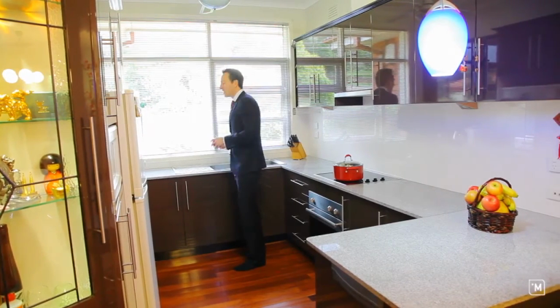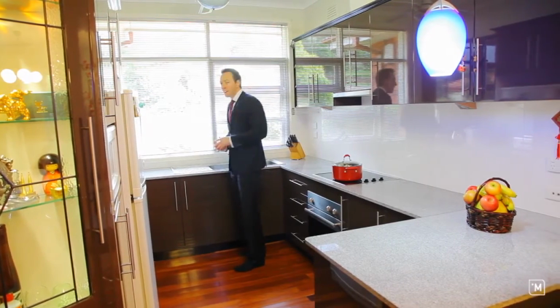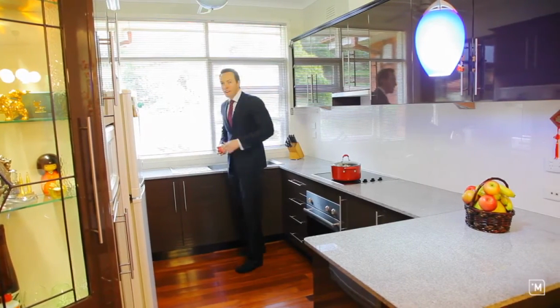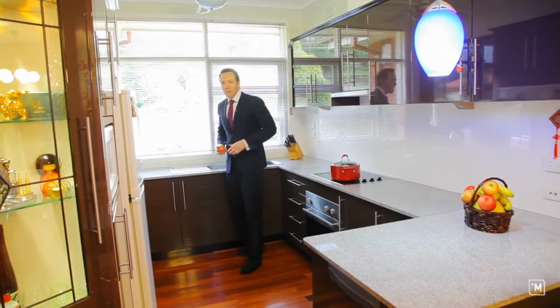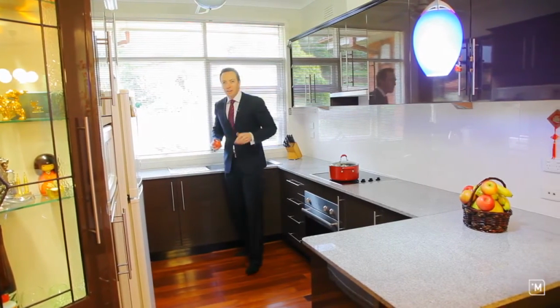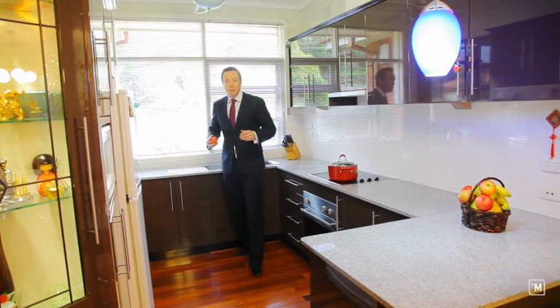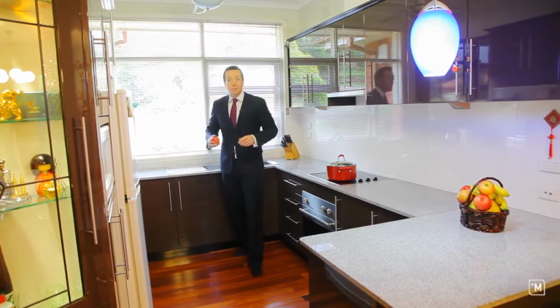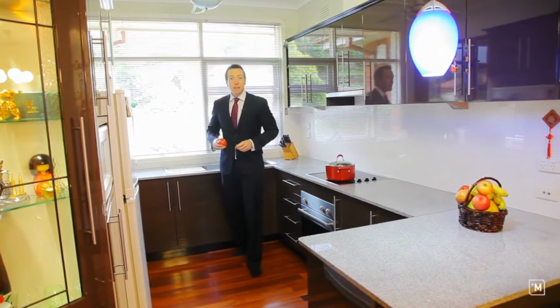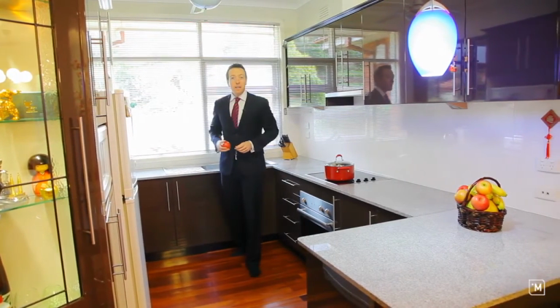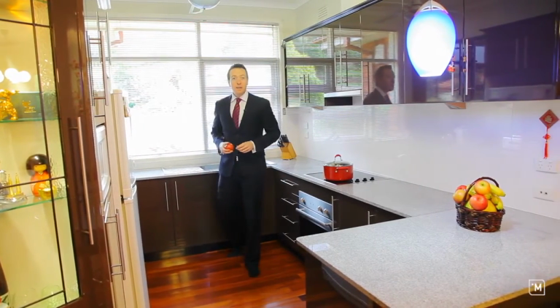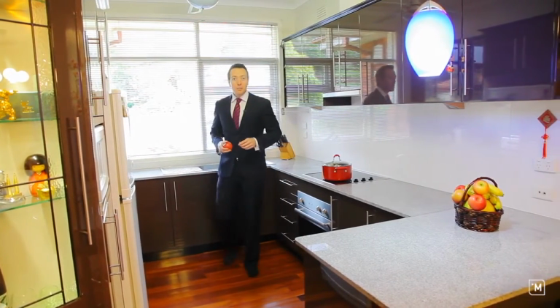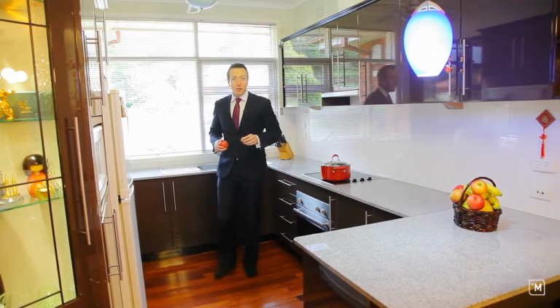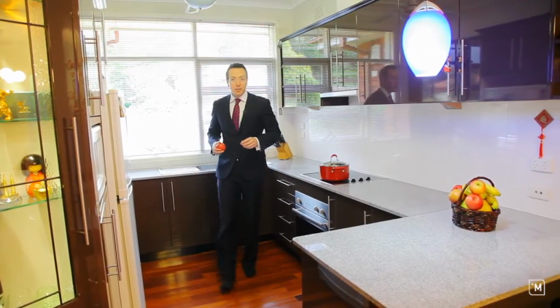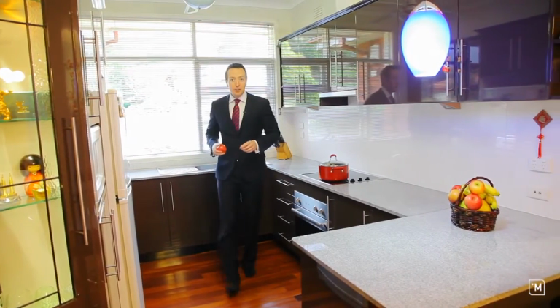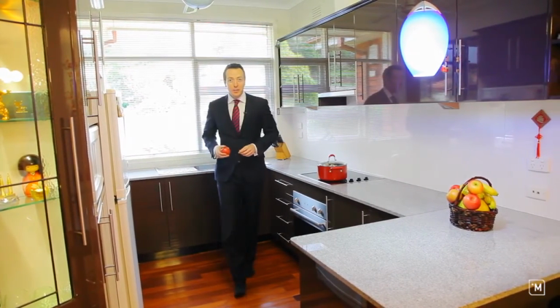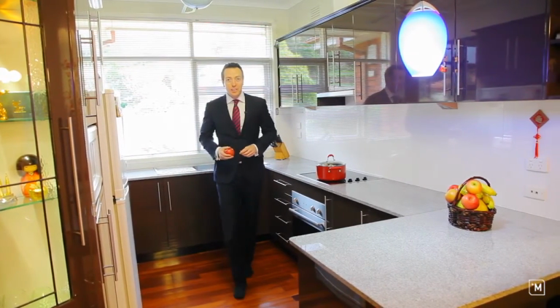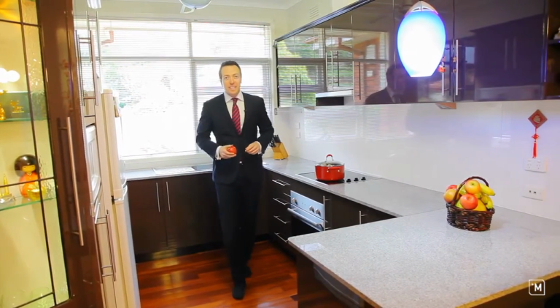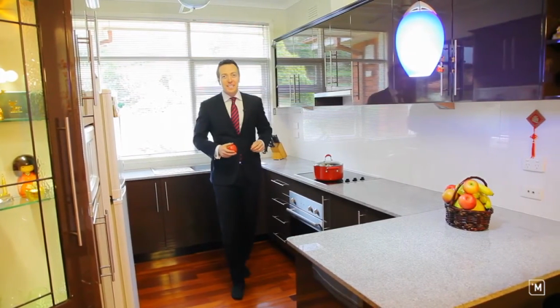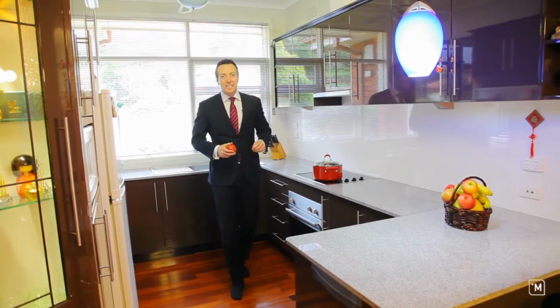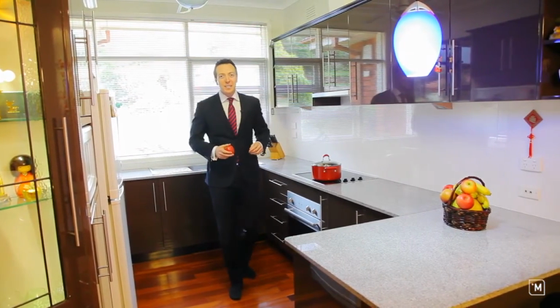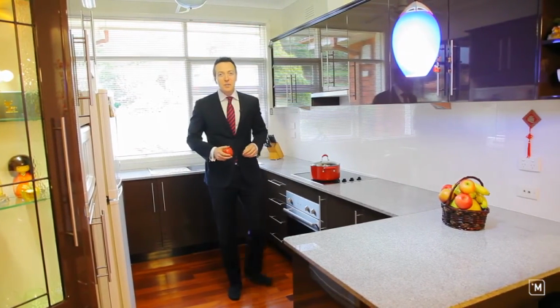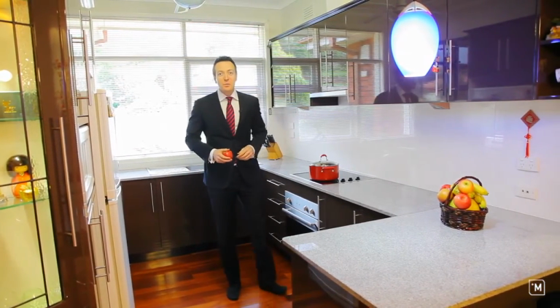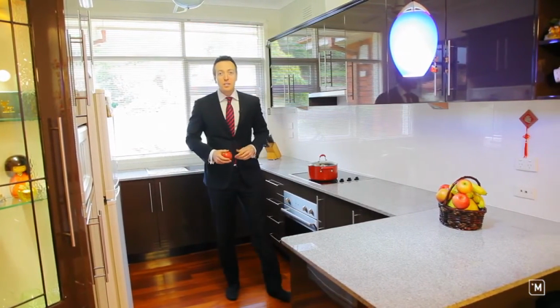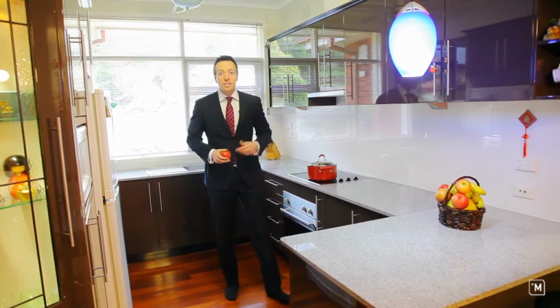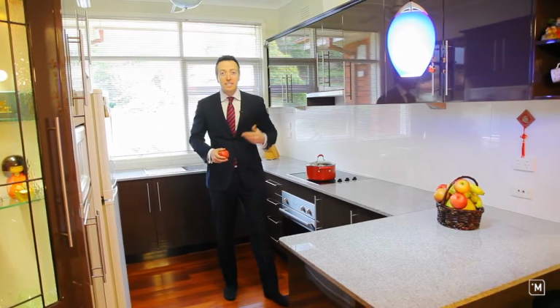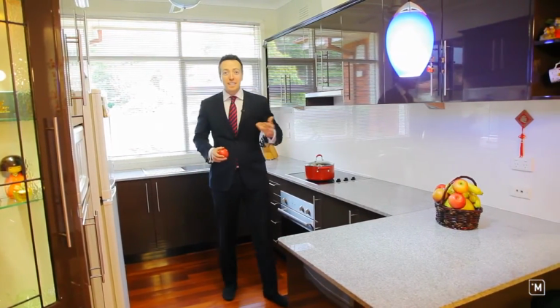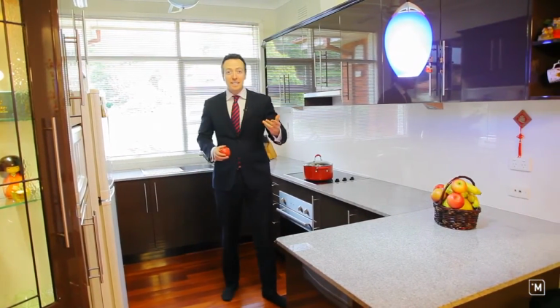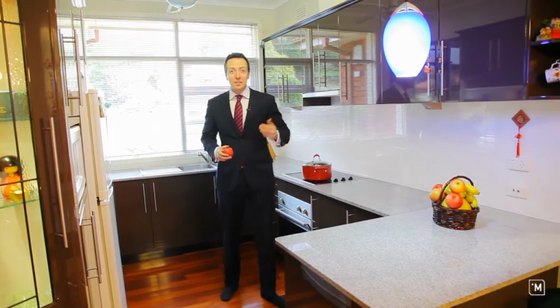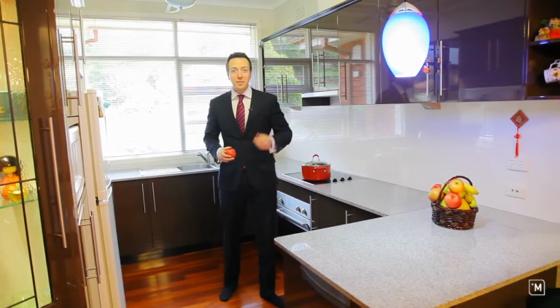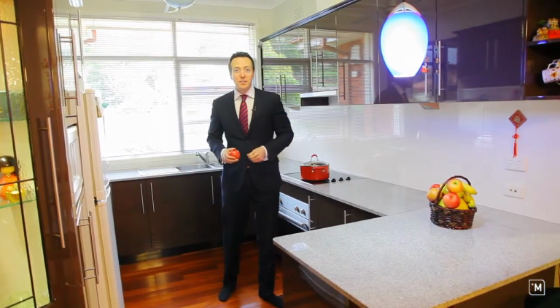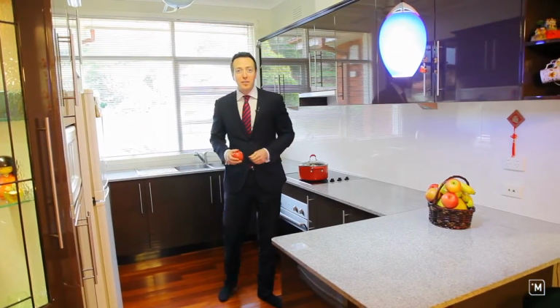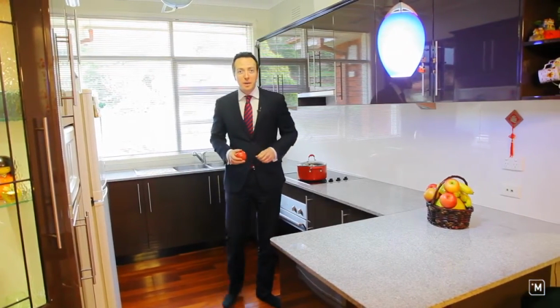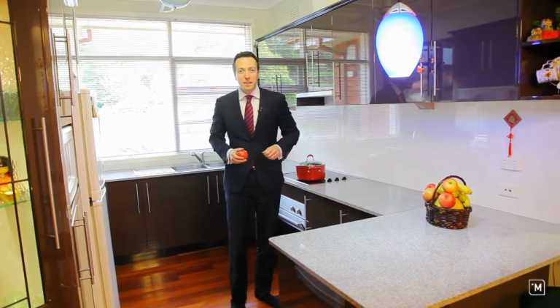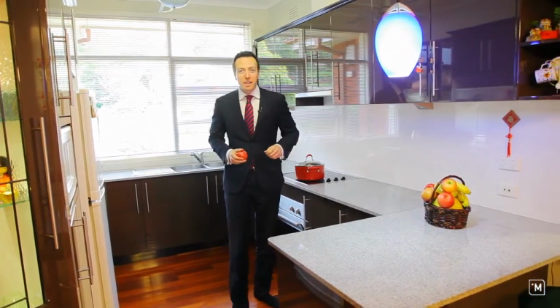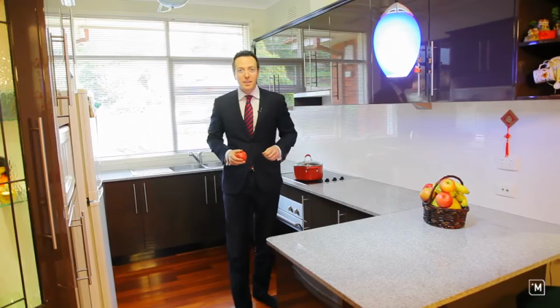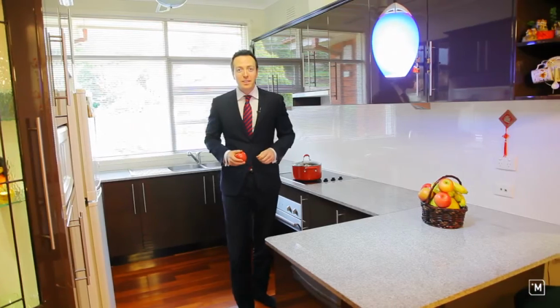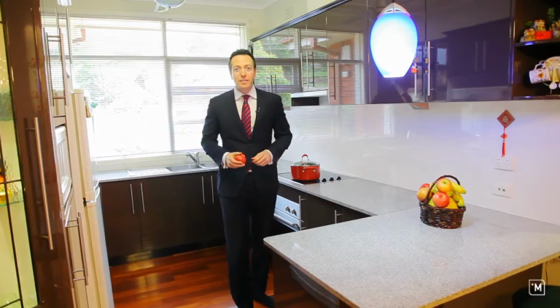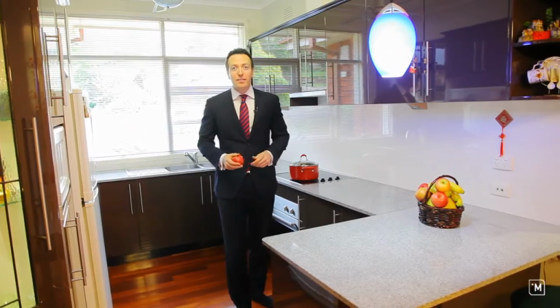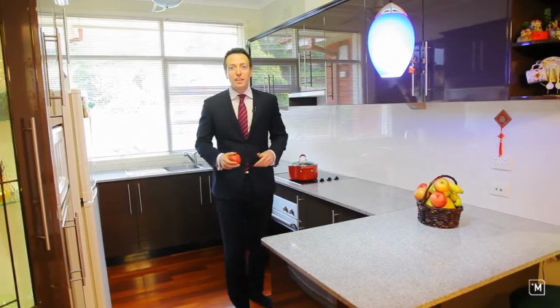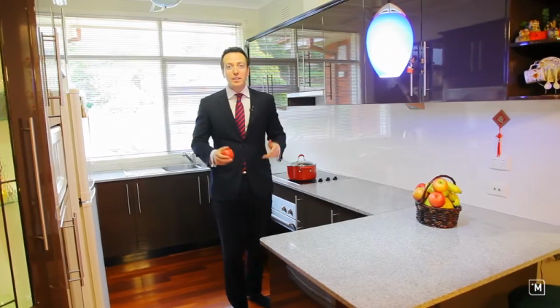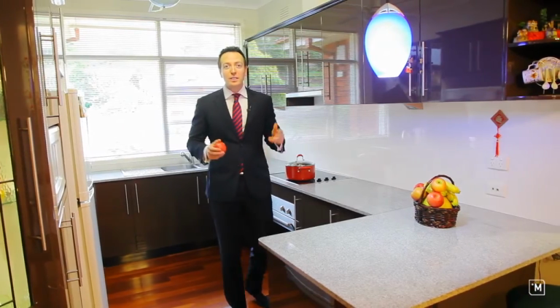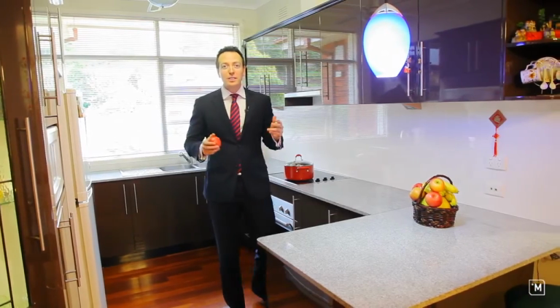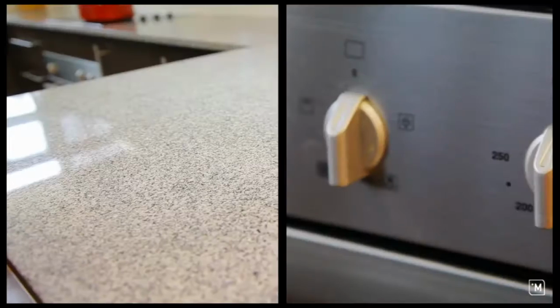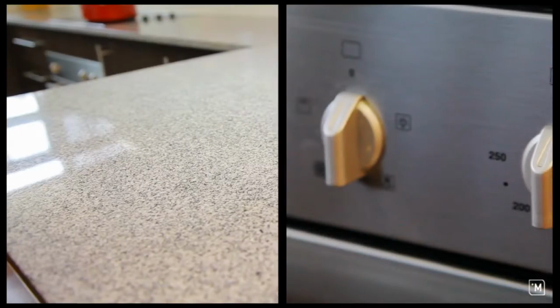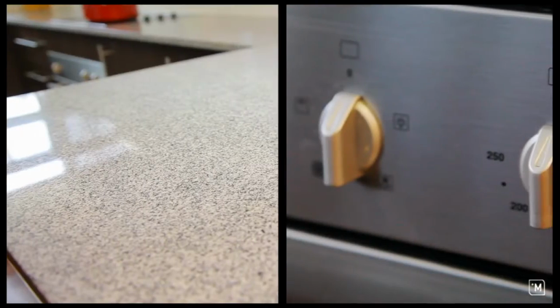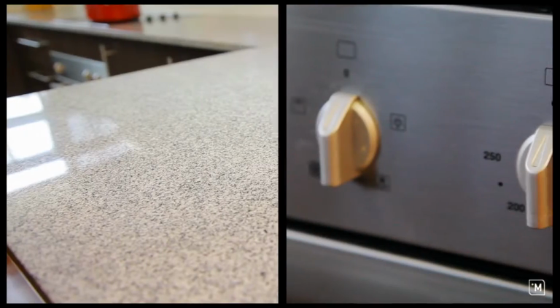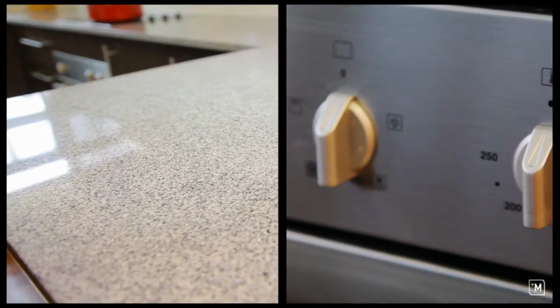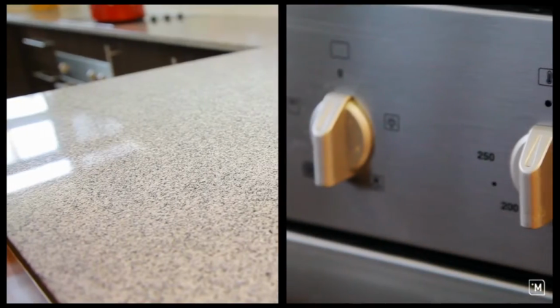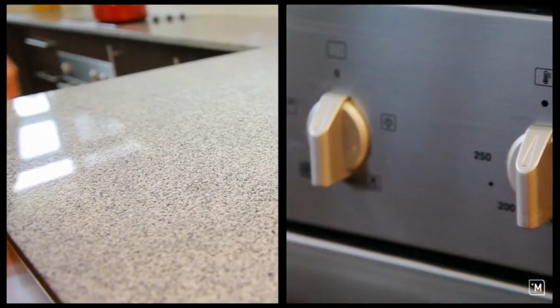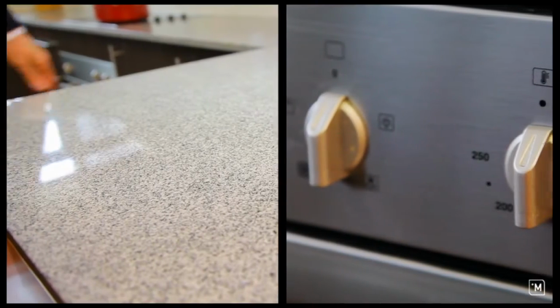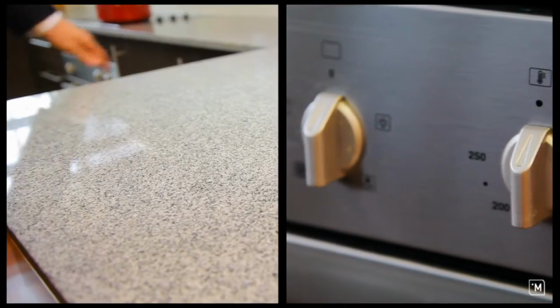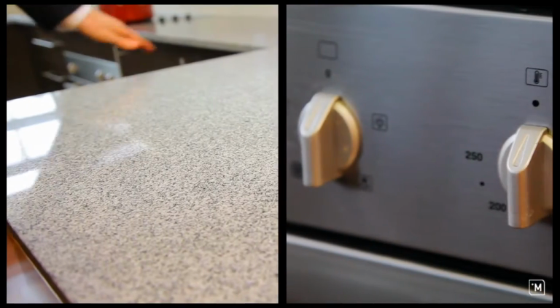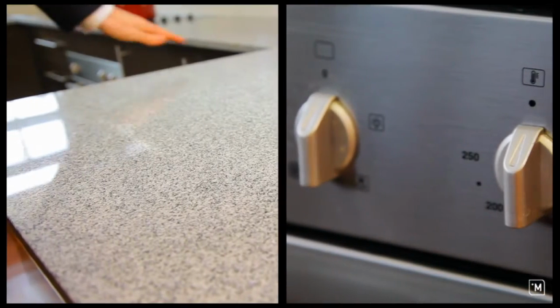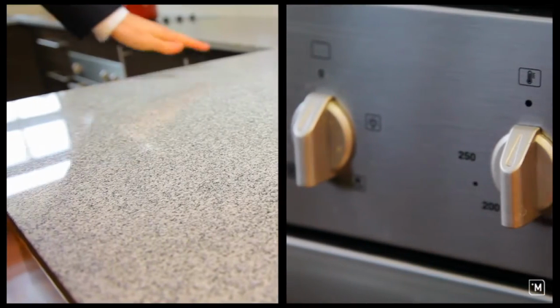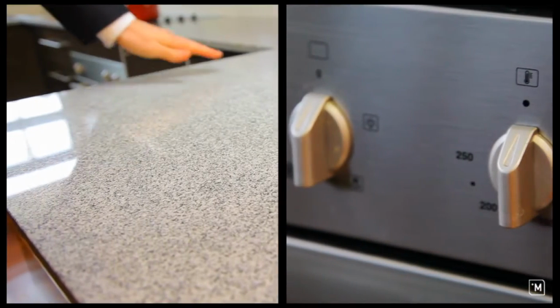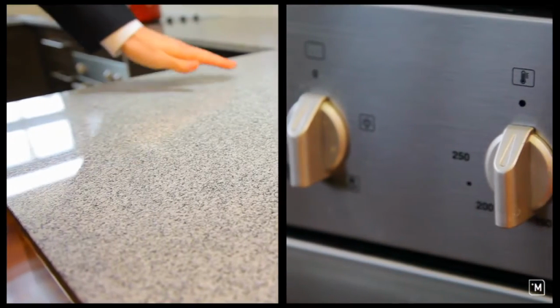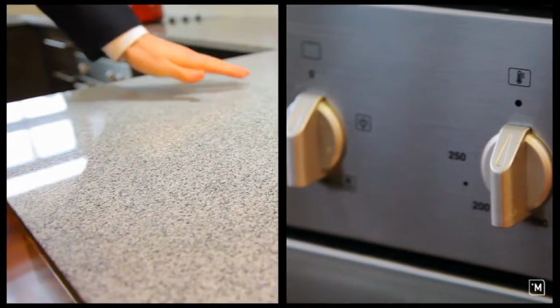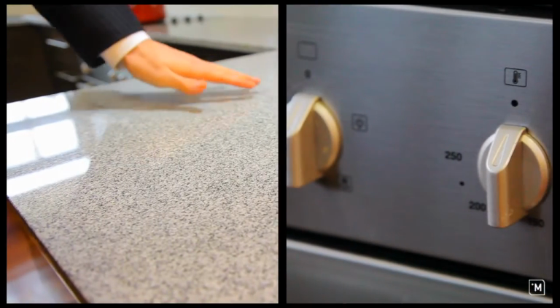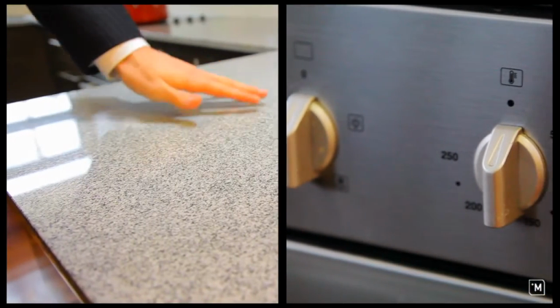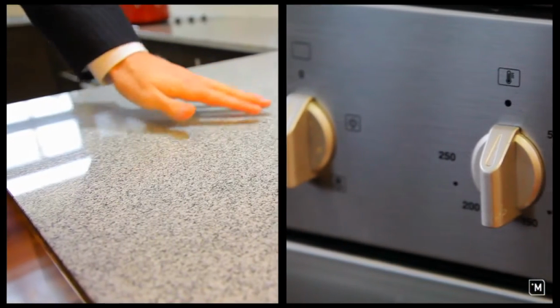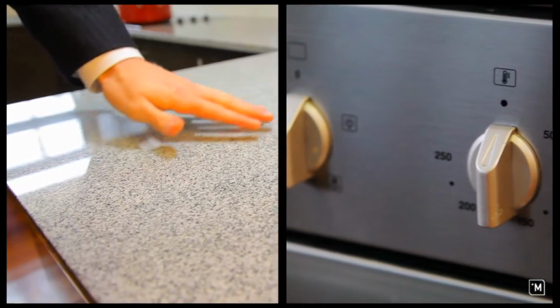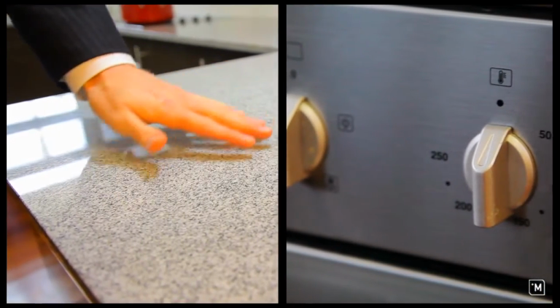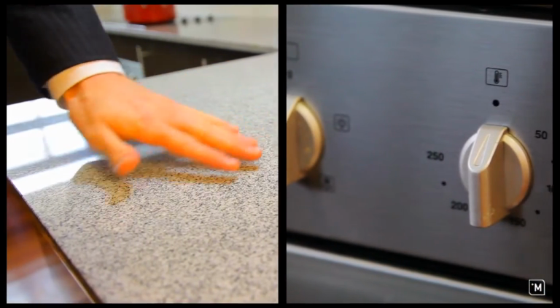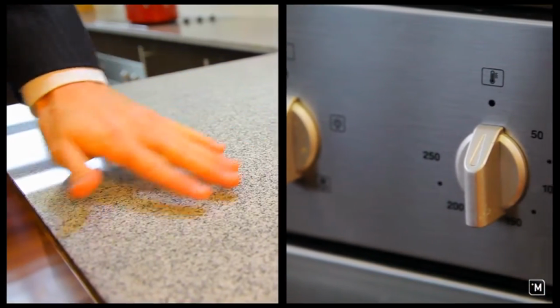This brand new polyurethane kitchen which extends to the family areas features granite benchtops and stainless steel appliances.